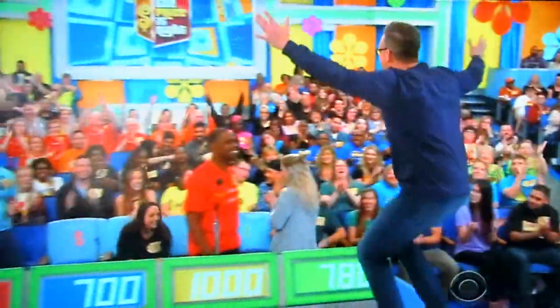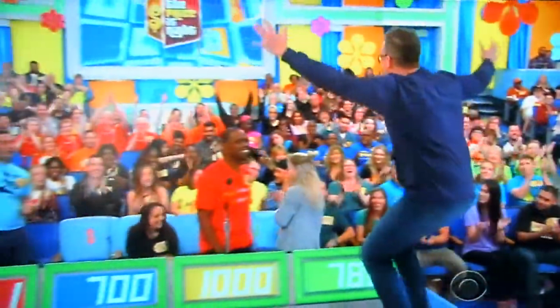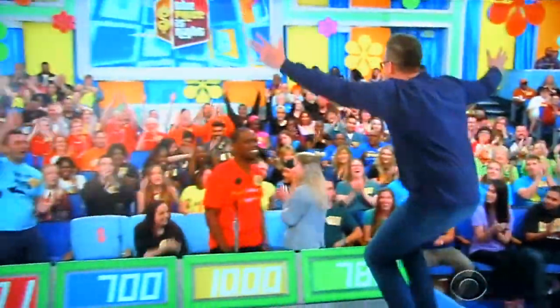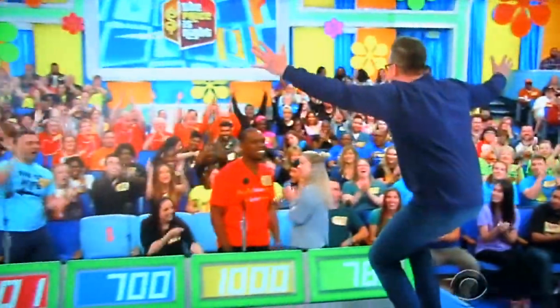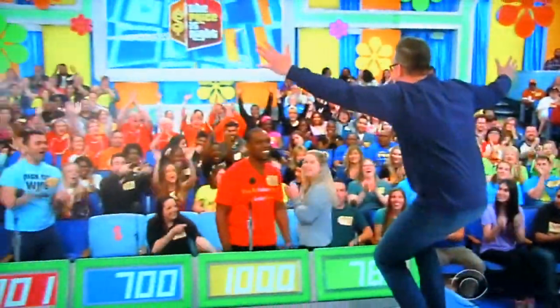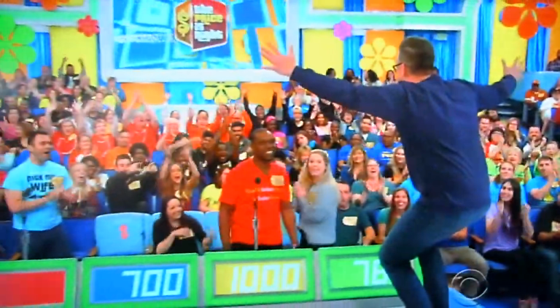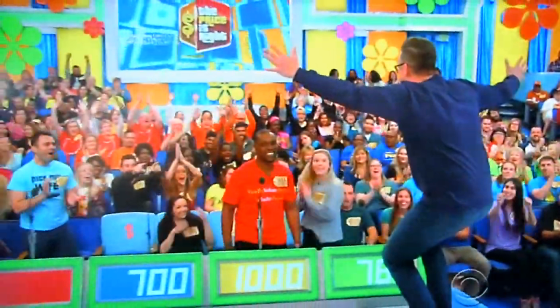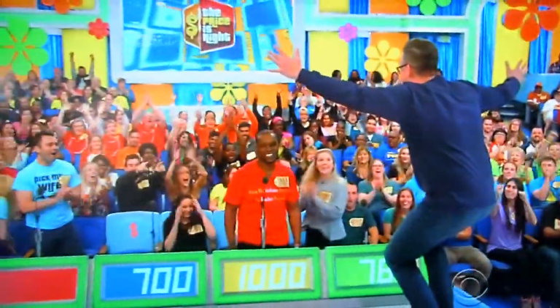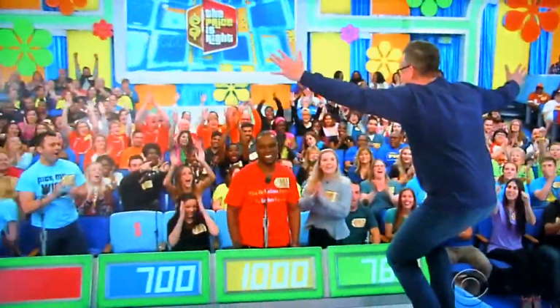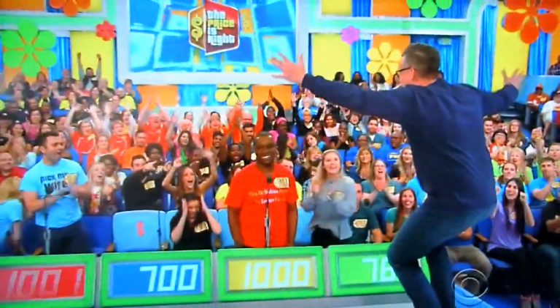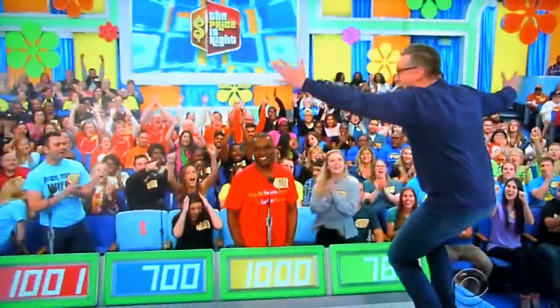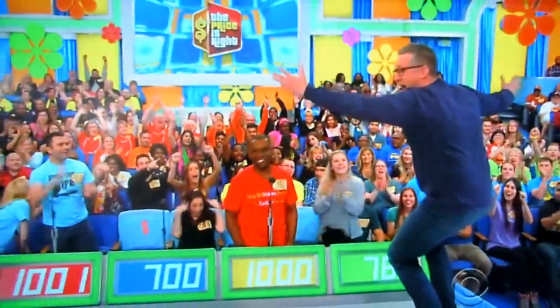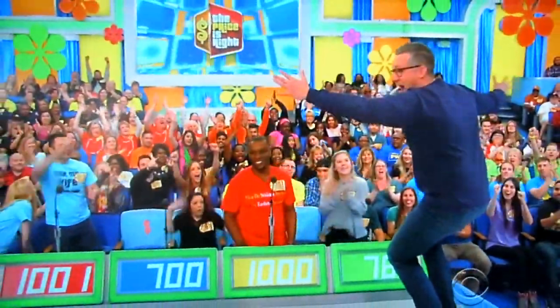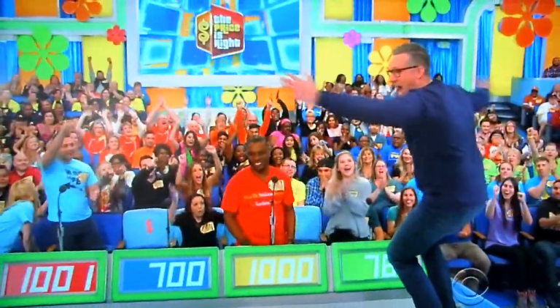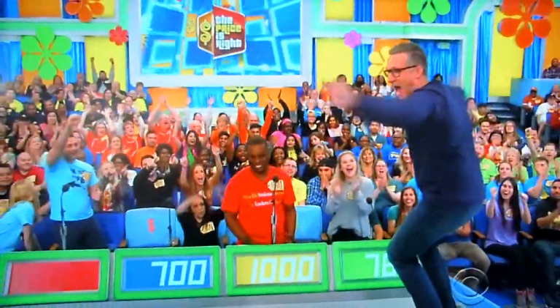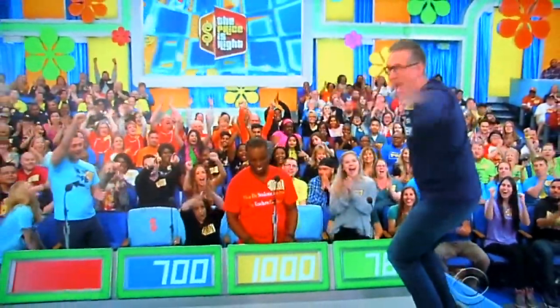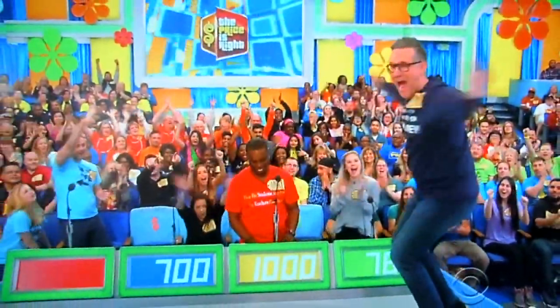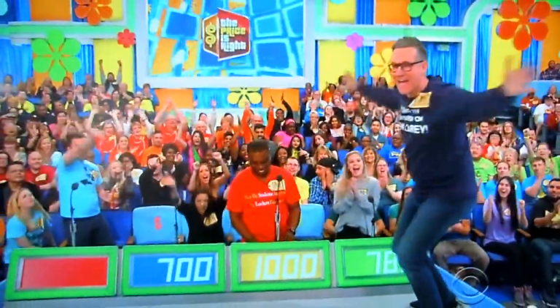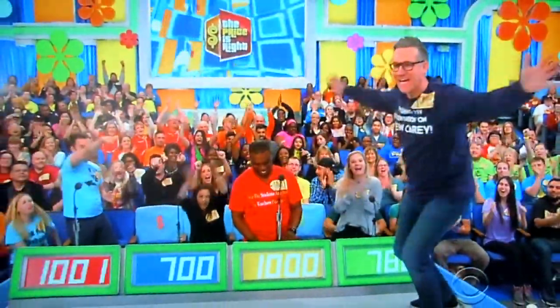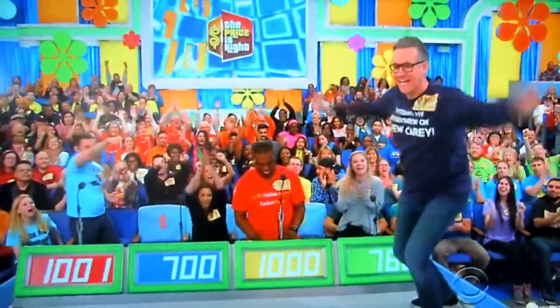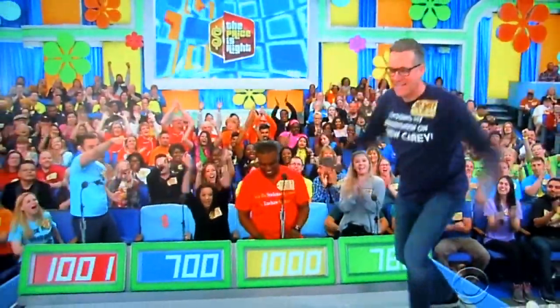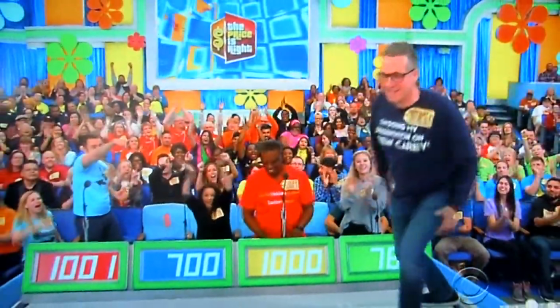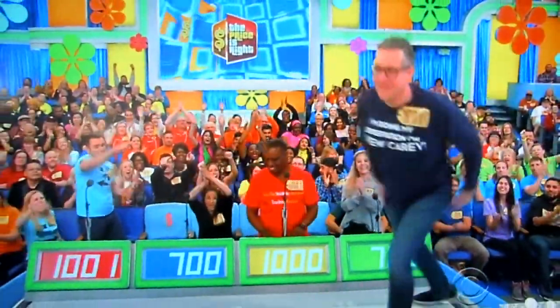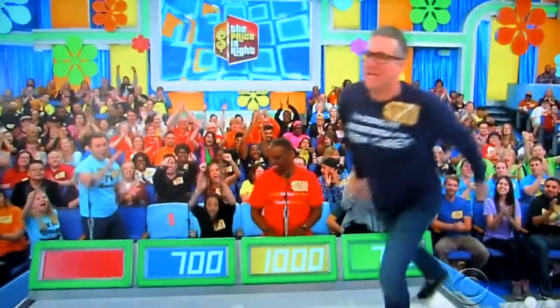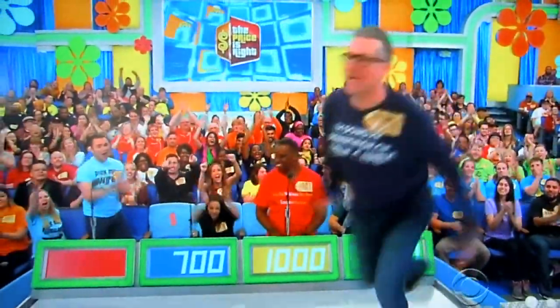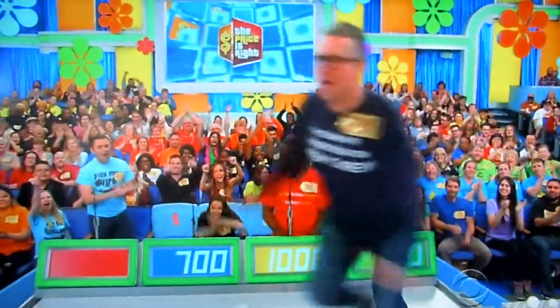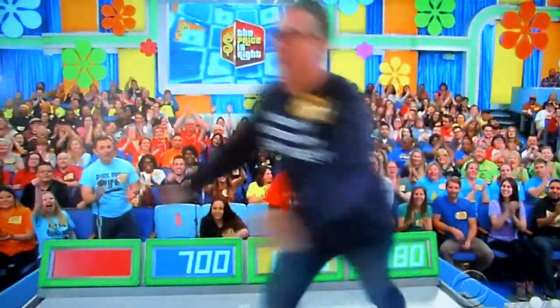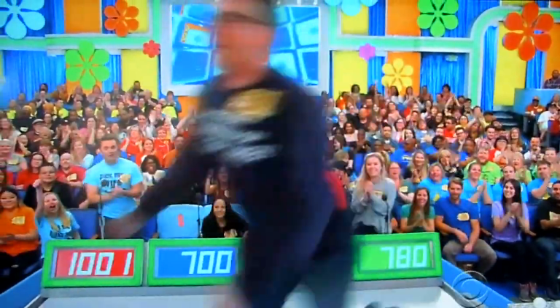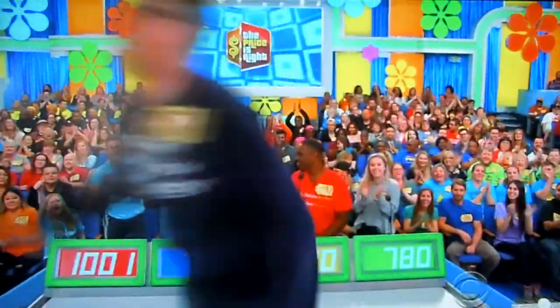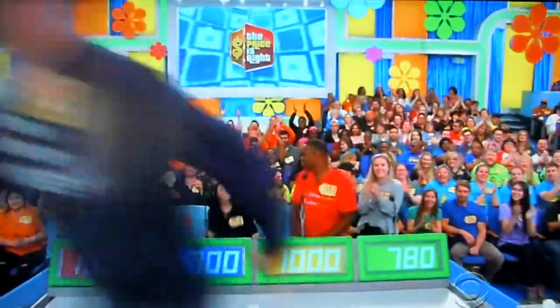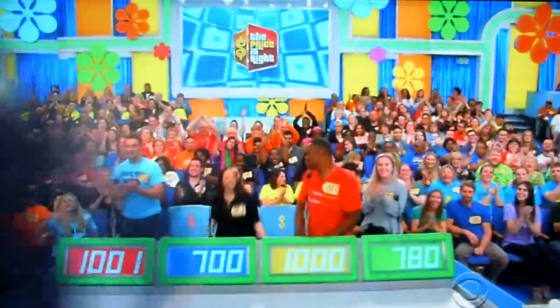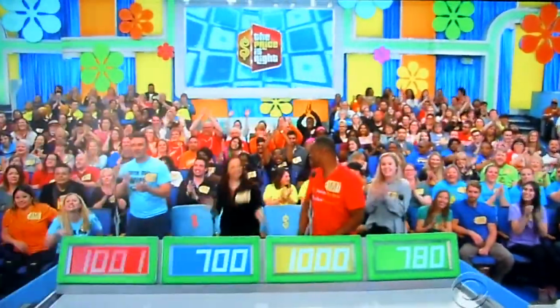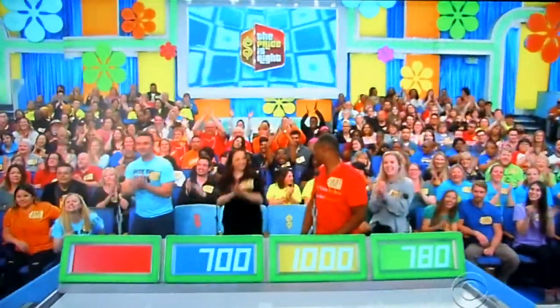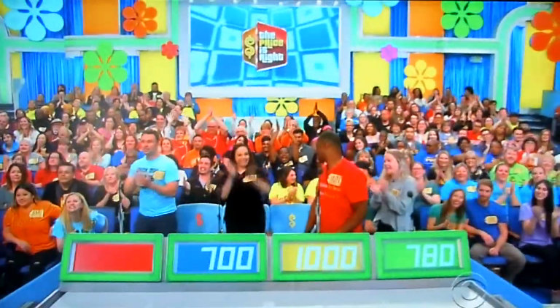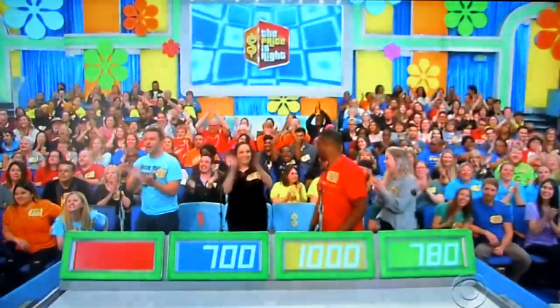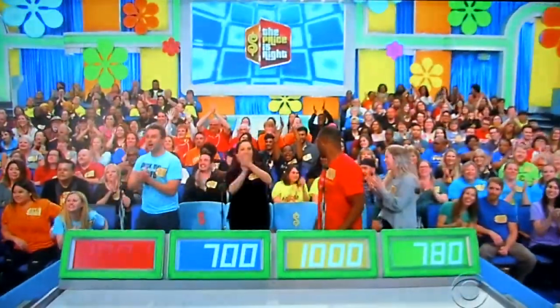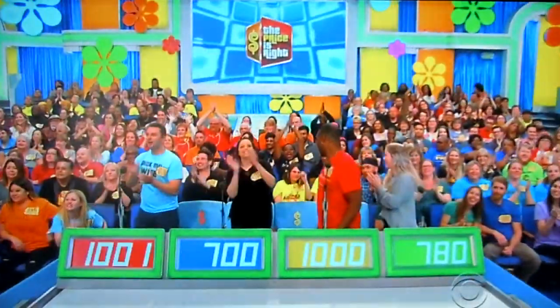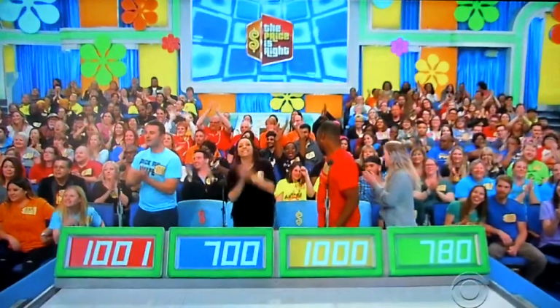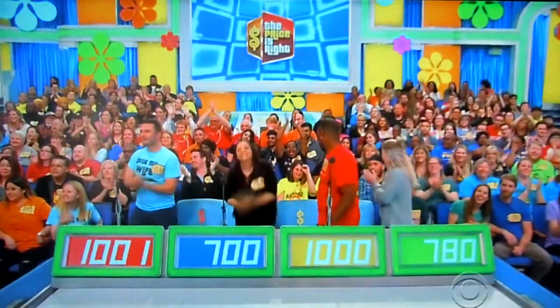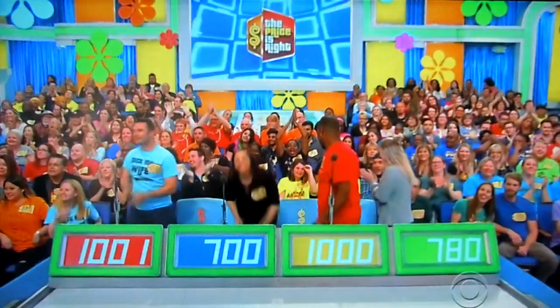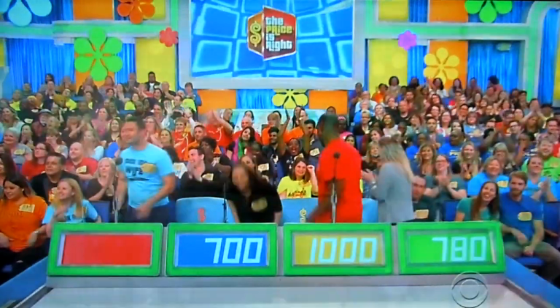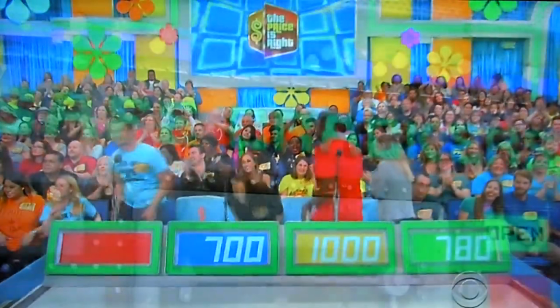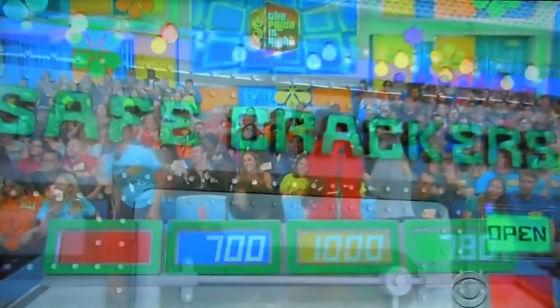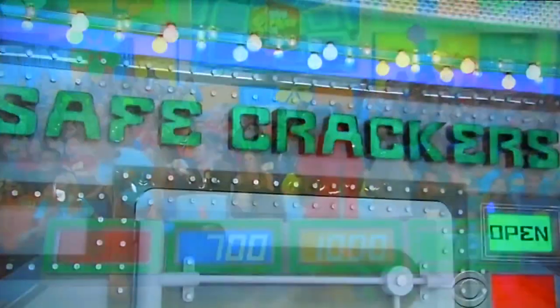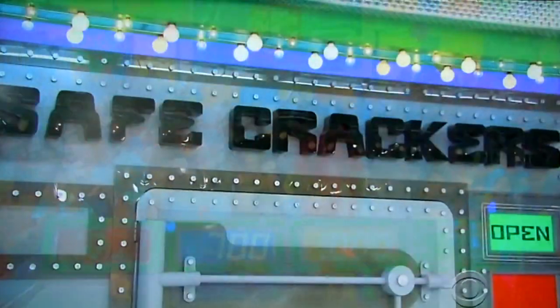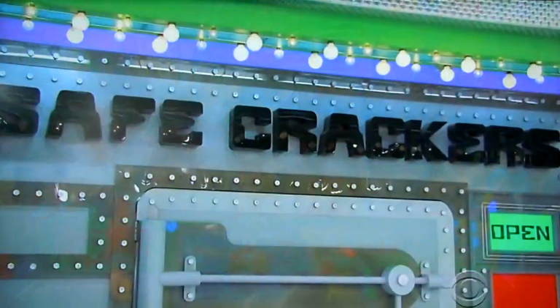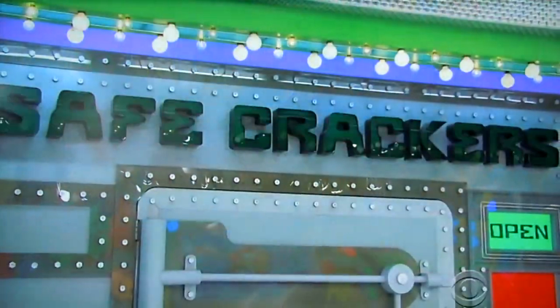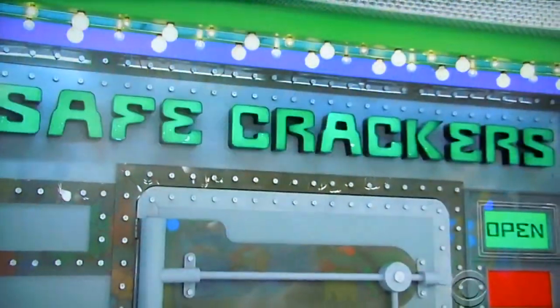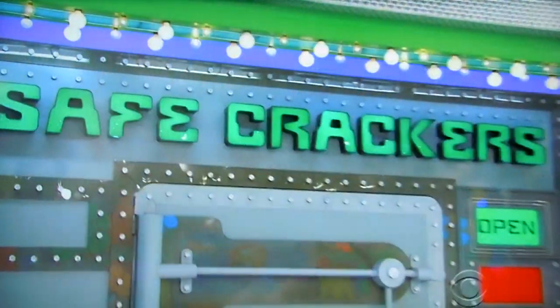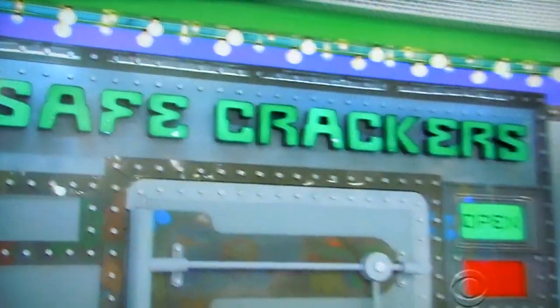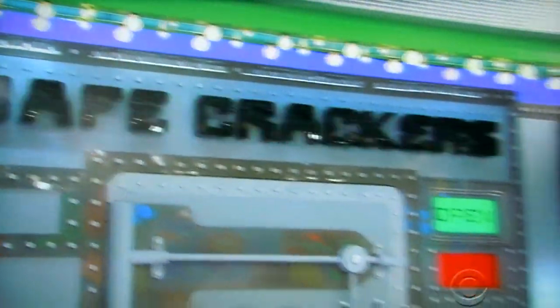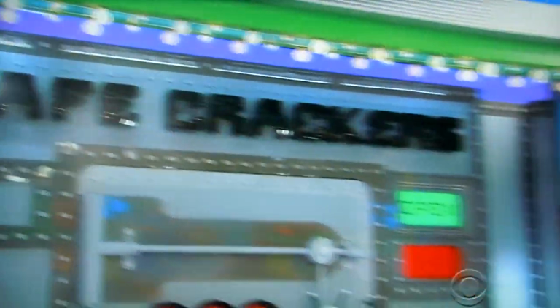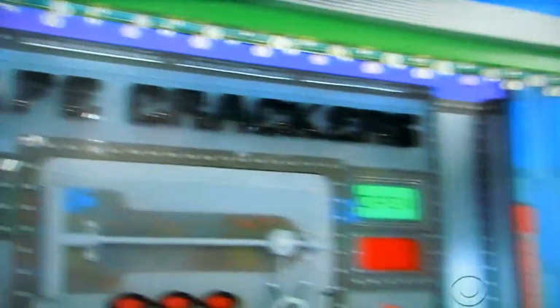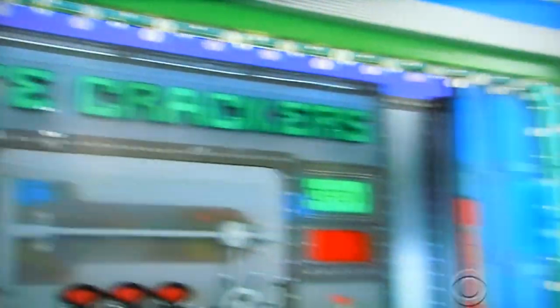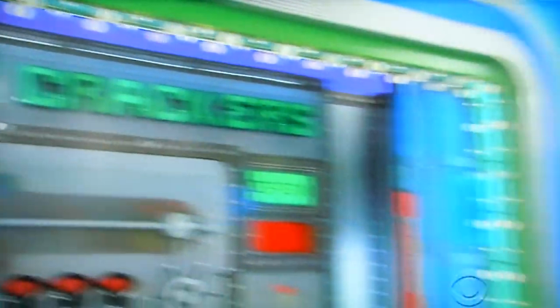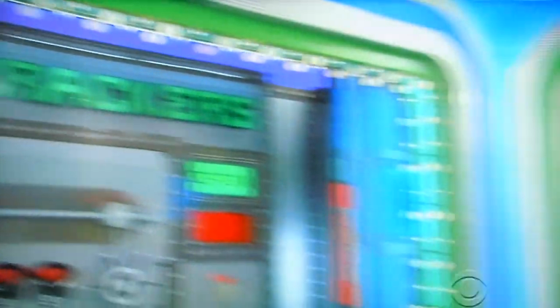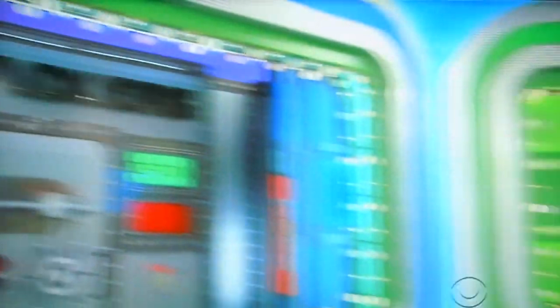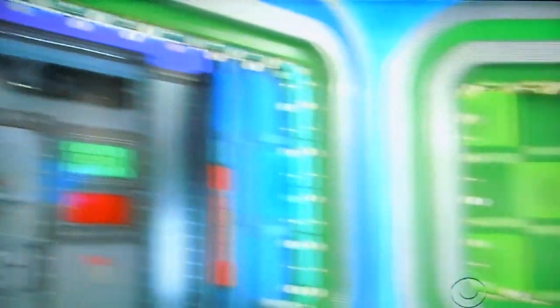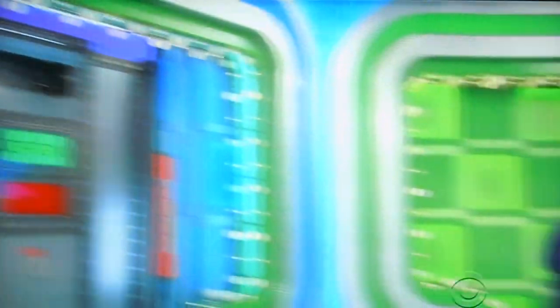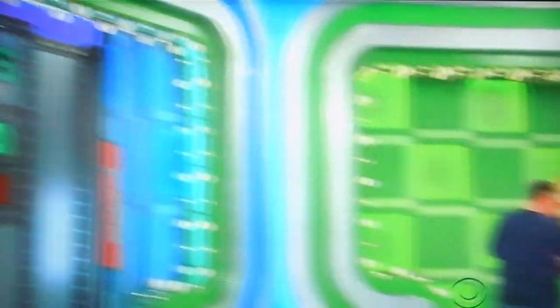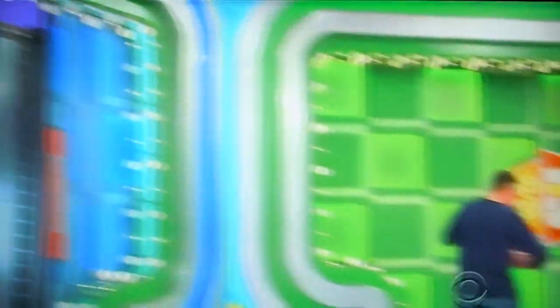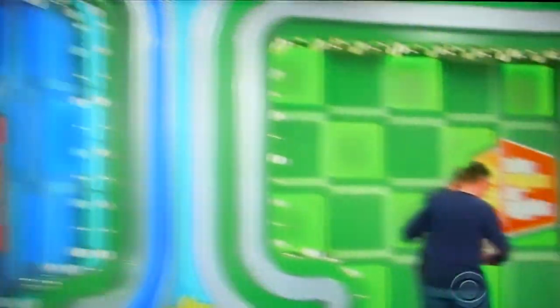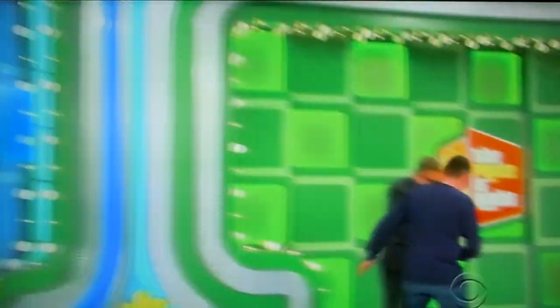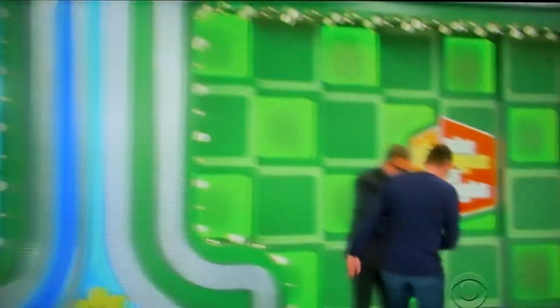Oh, my God! Christopher, welcome to the show, buddy. Thanks, thank you. Thanks for having me here.